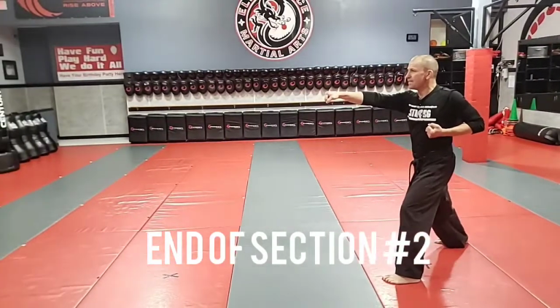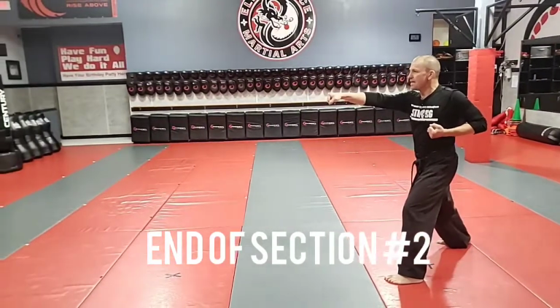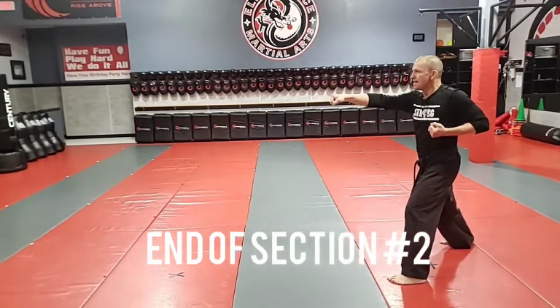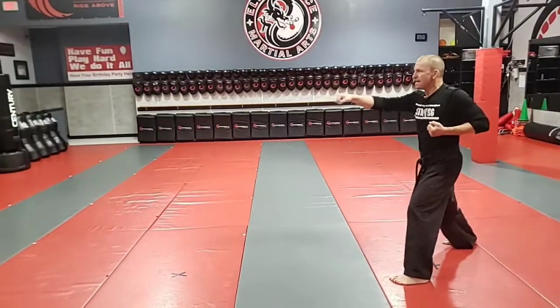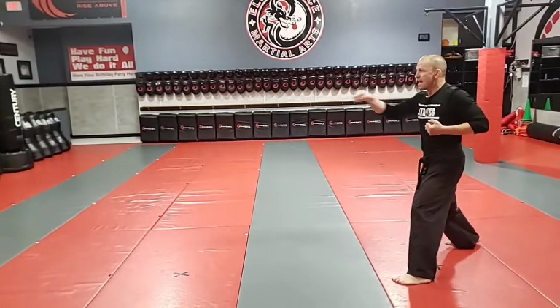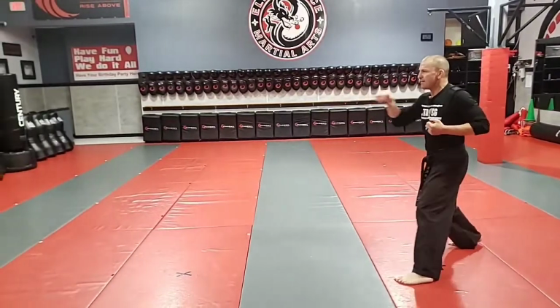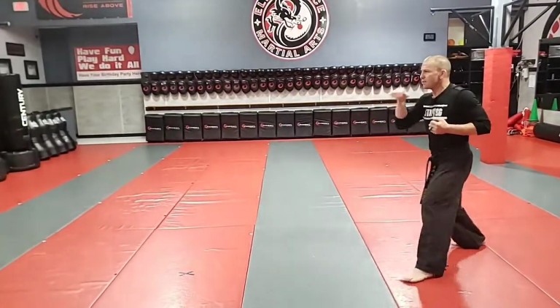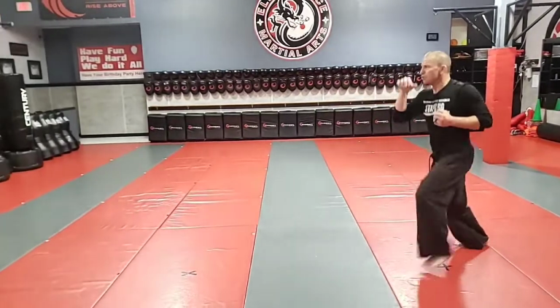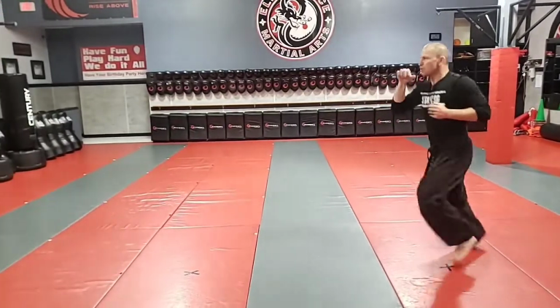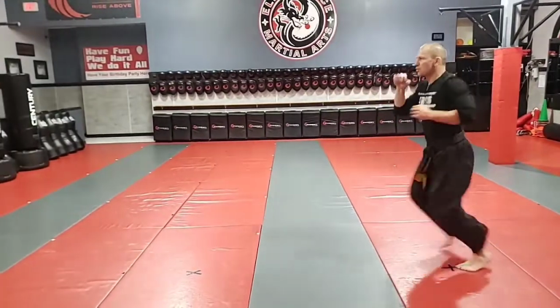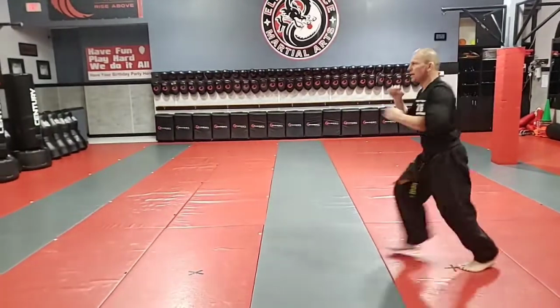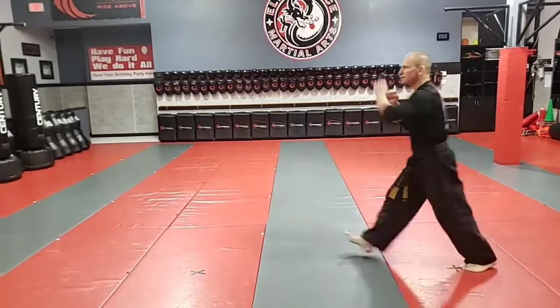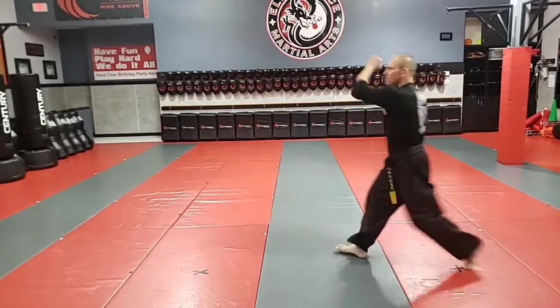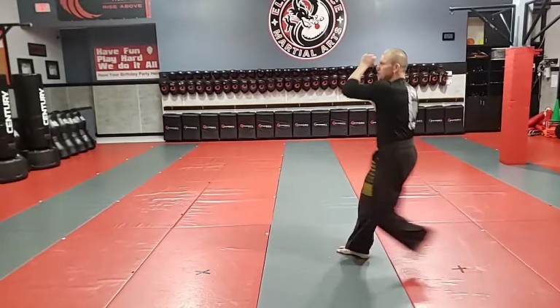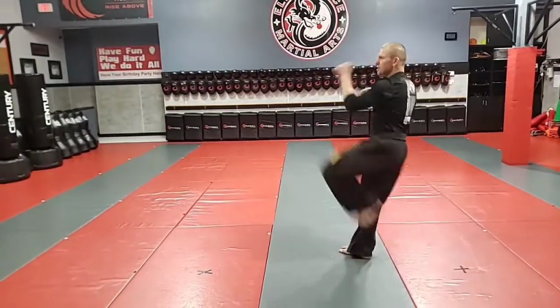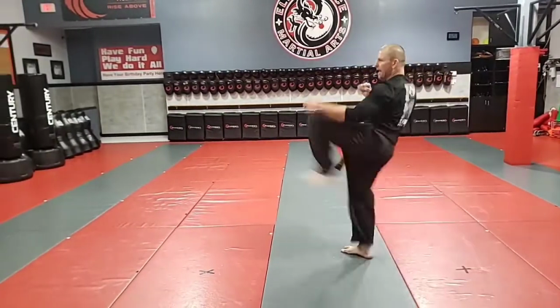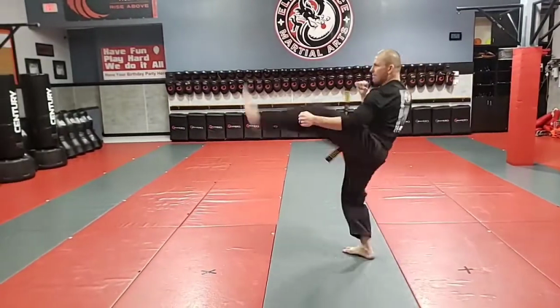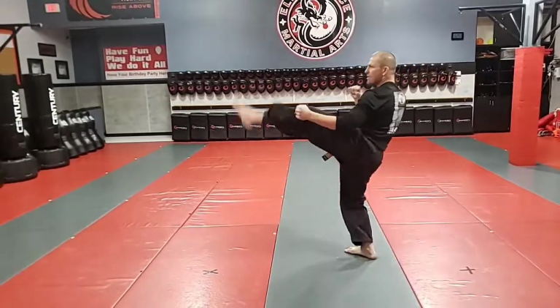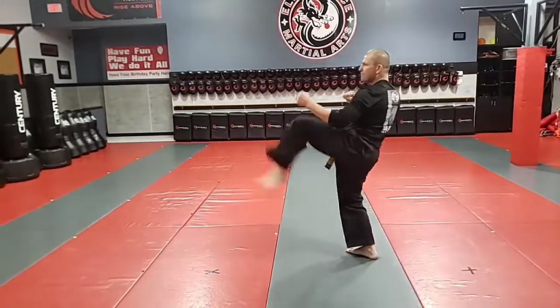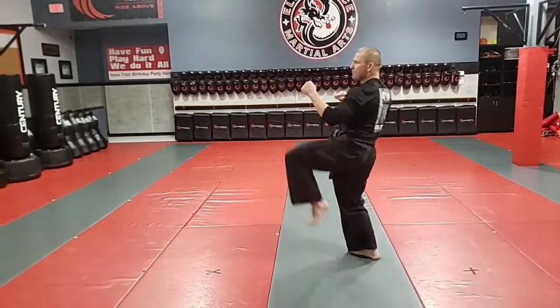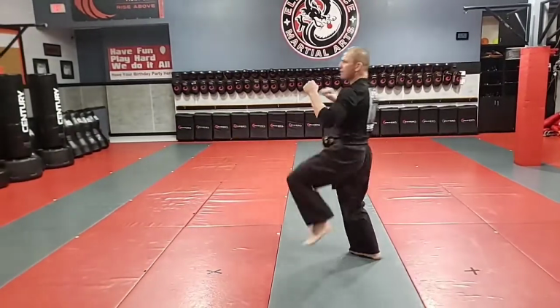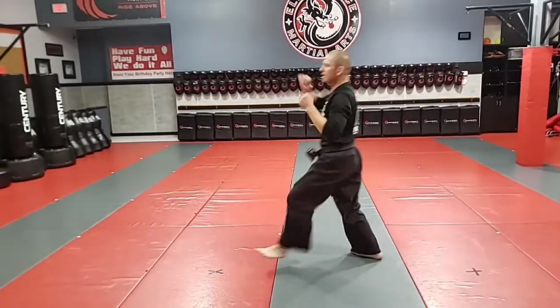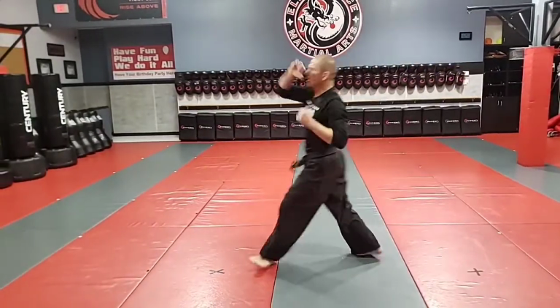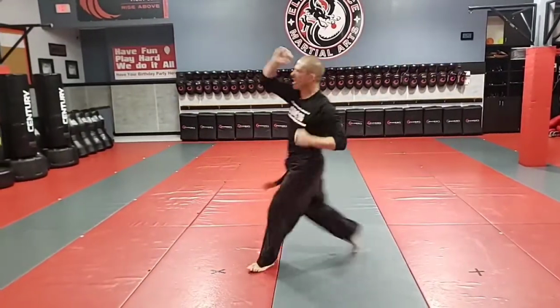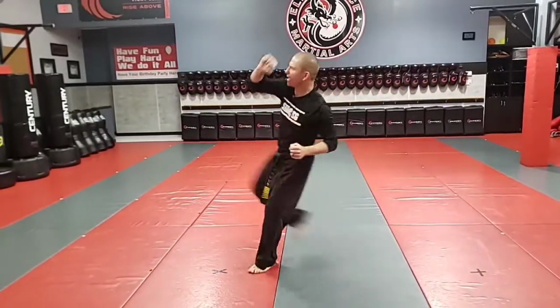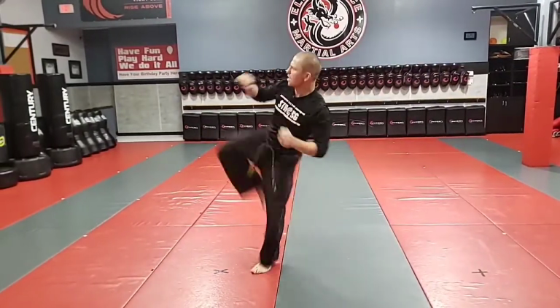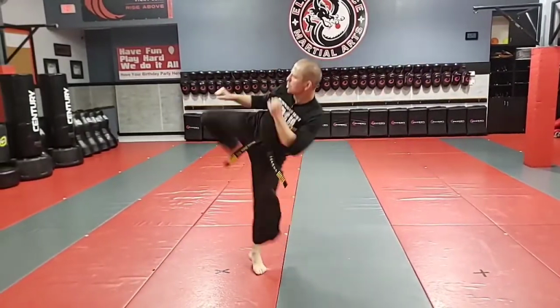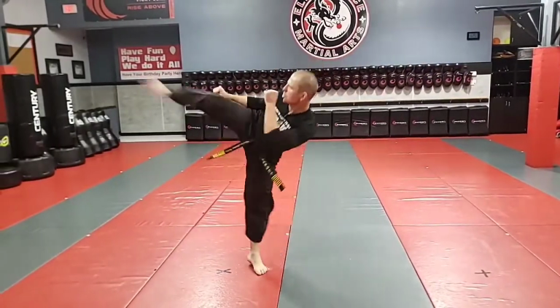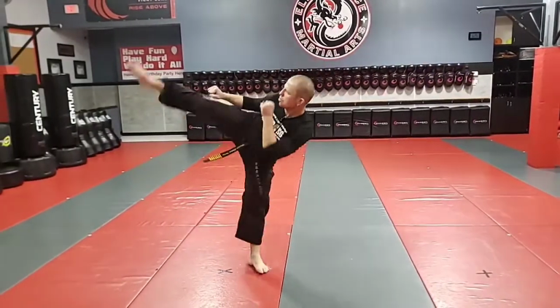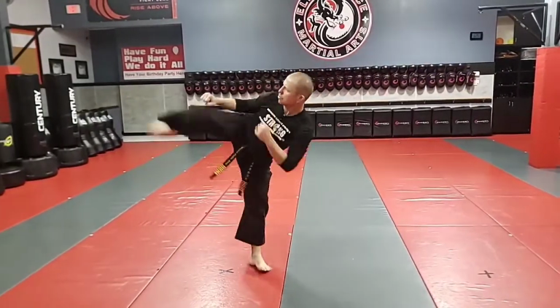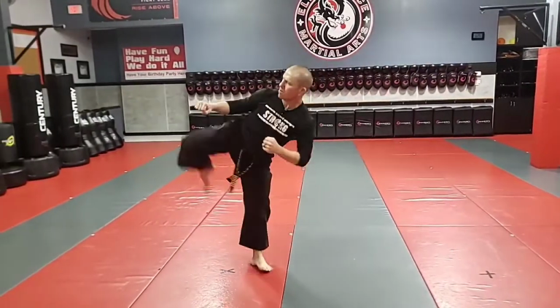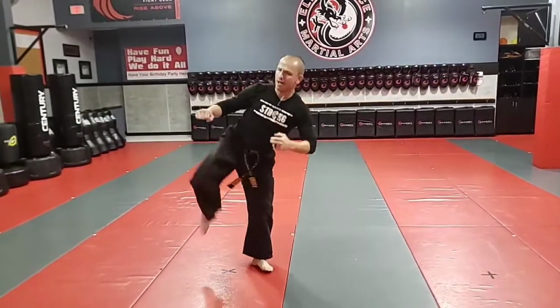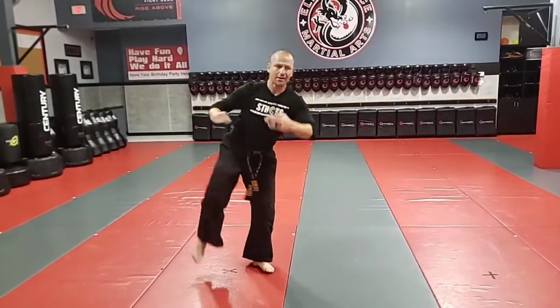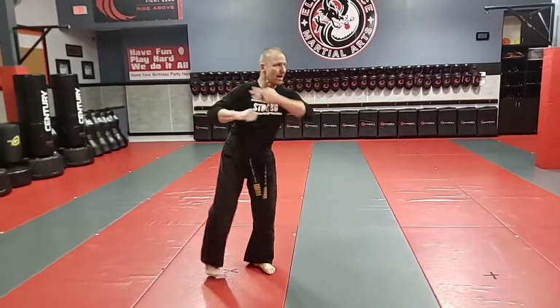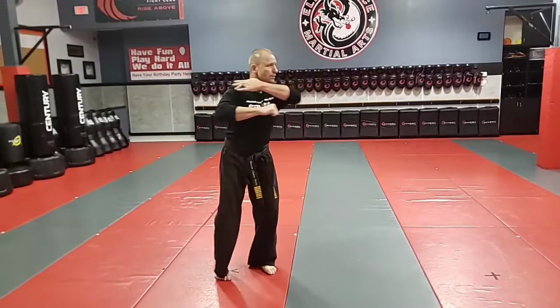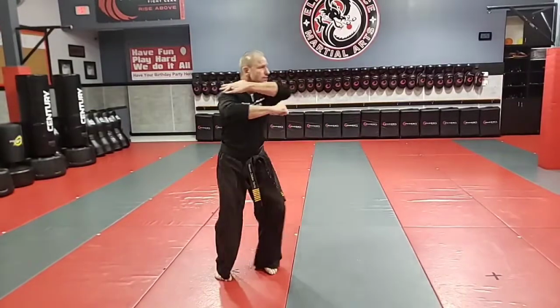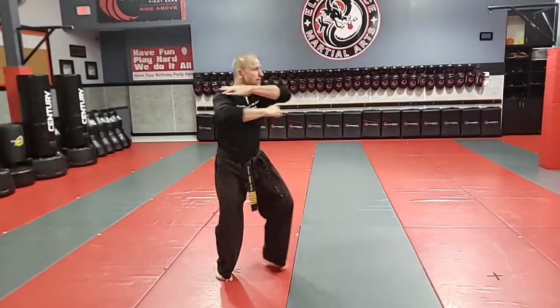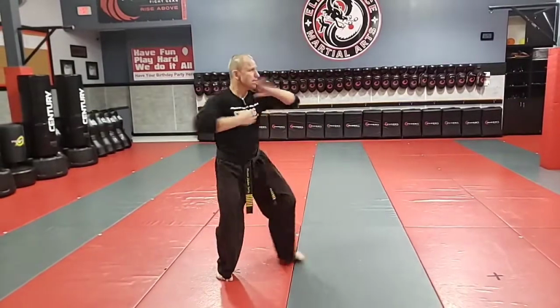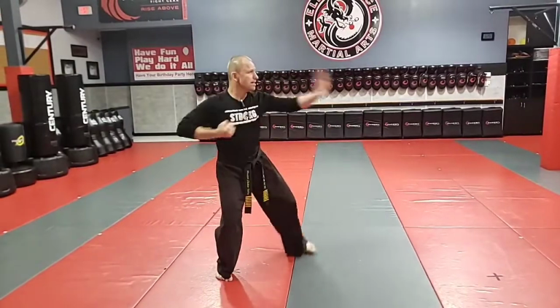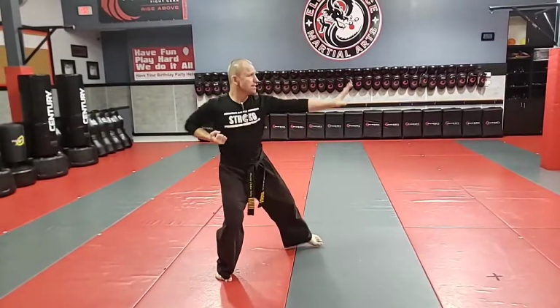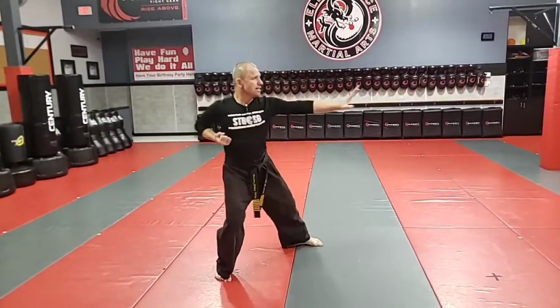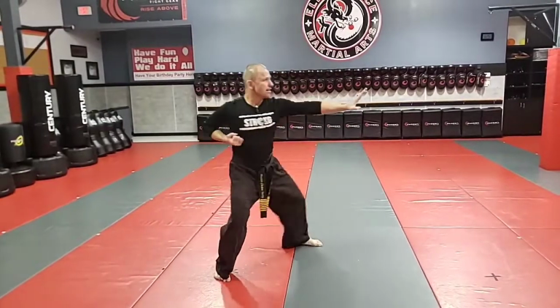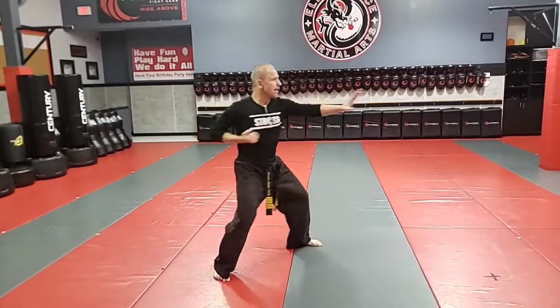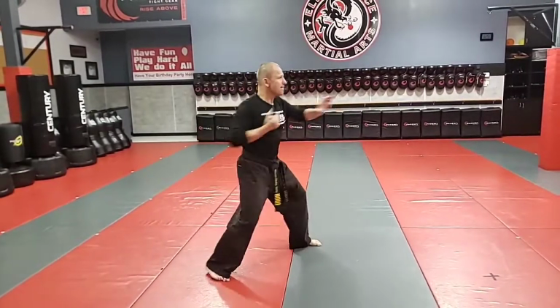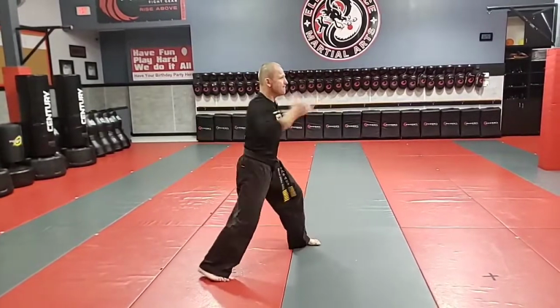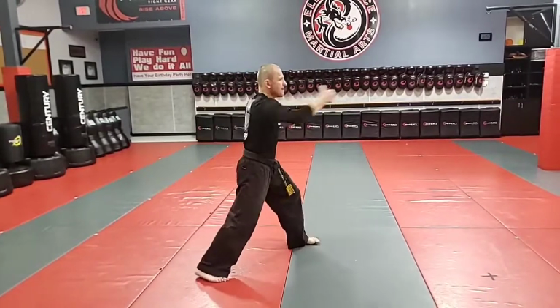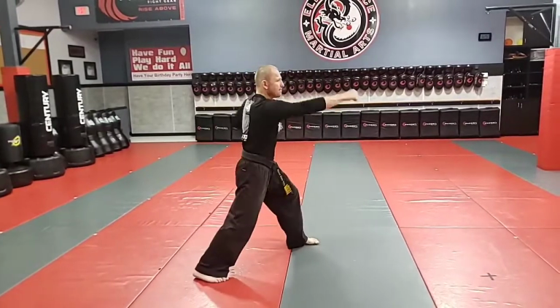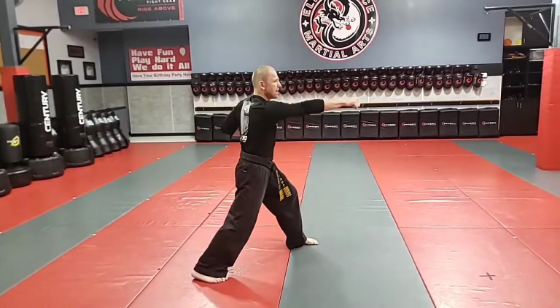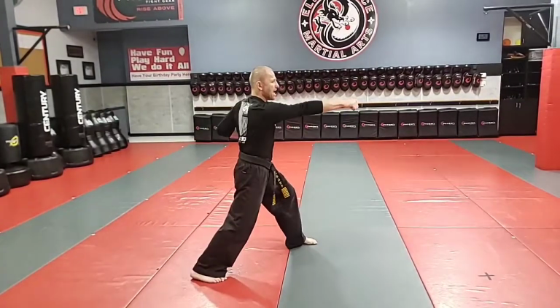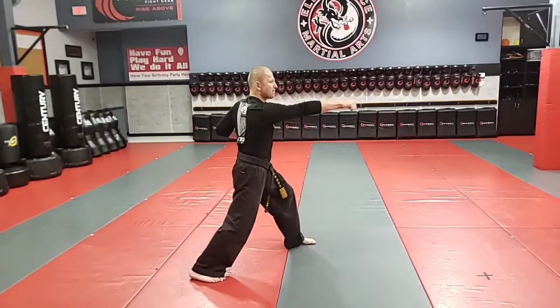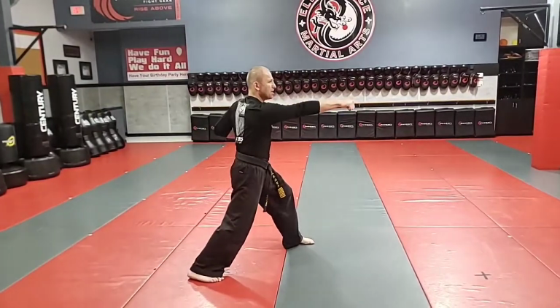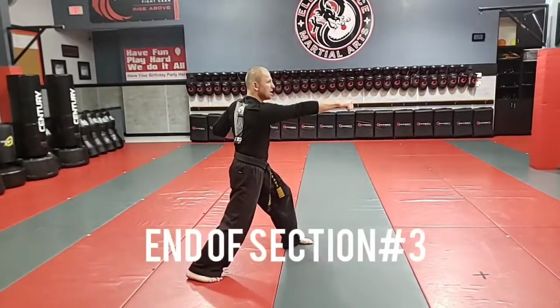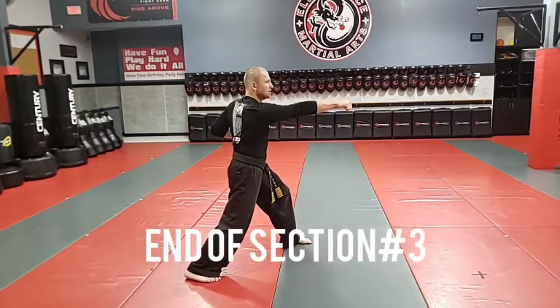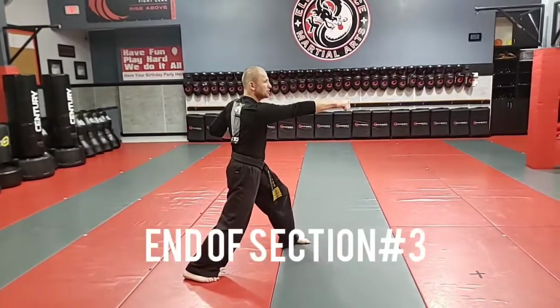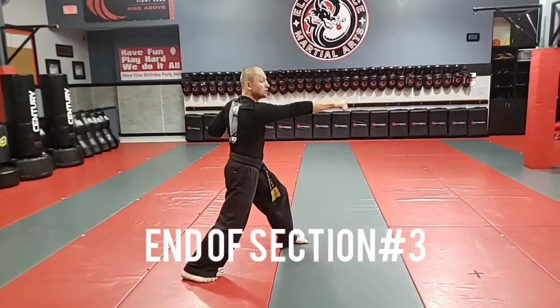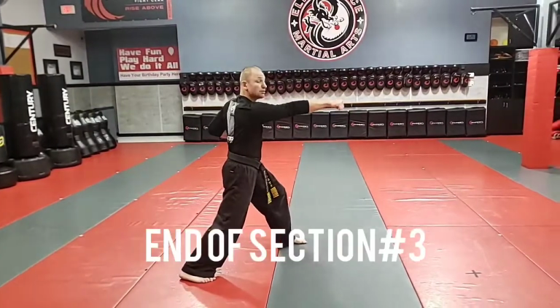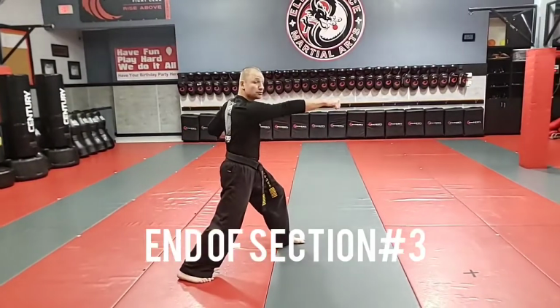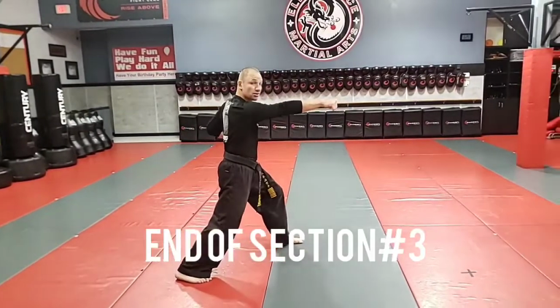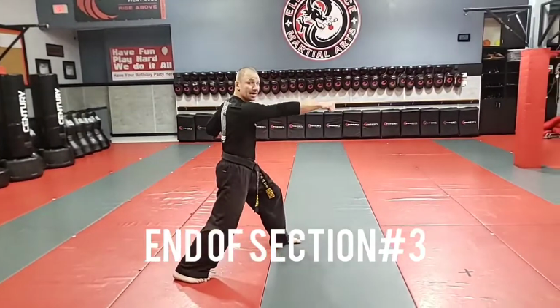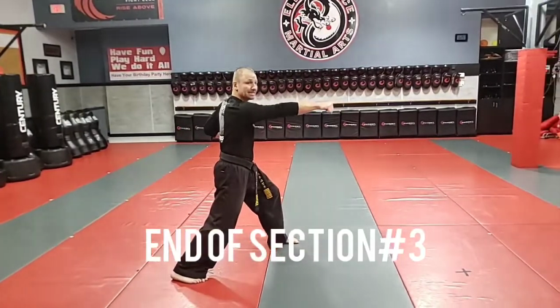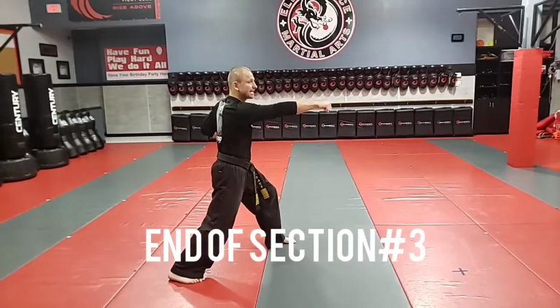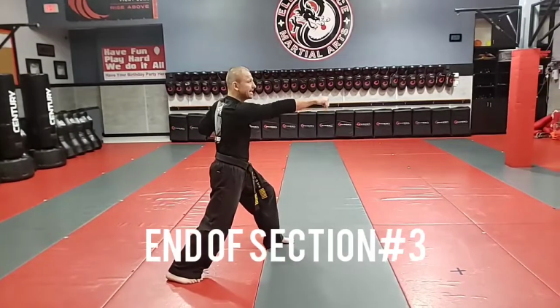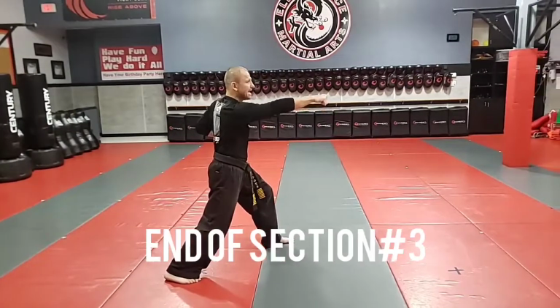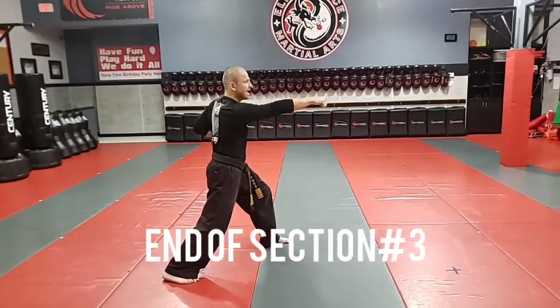Now I'm going to do a quick switch step — front kick, roundhouse, knife hand block, punch, and there's our next kiai.